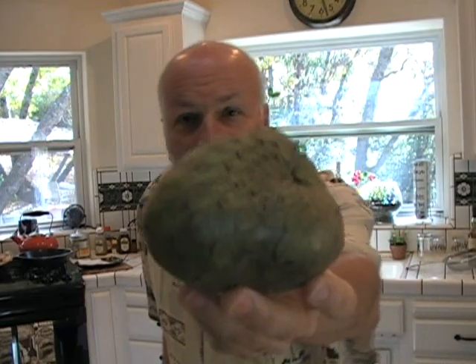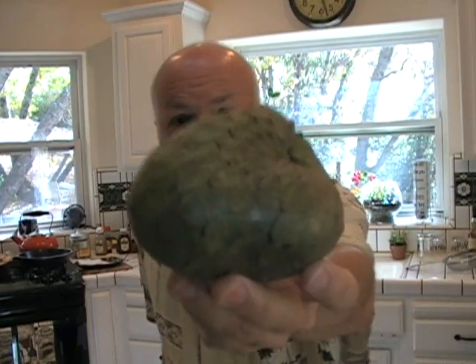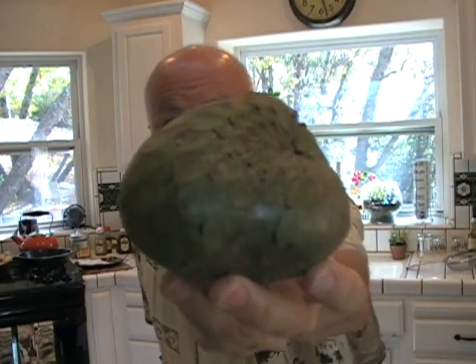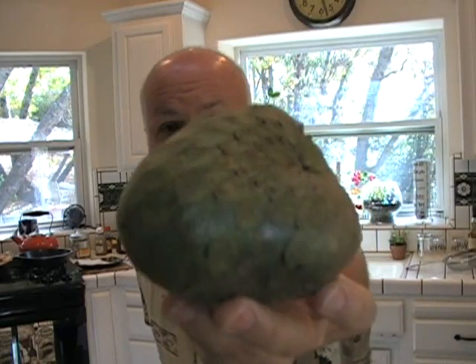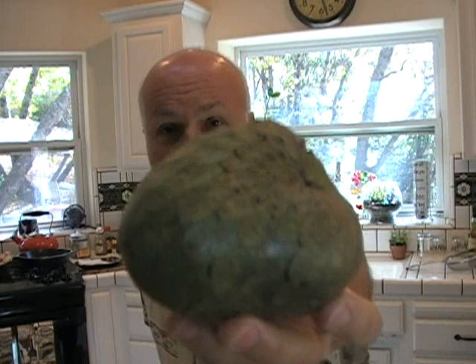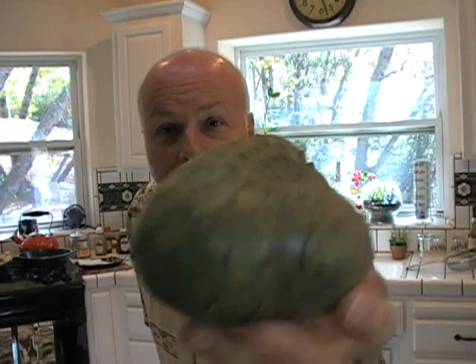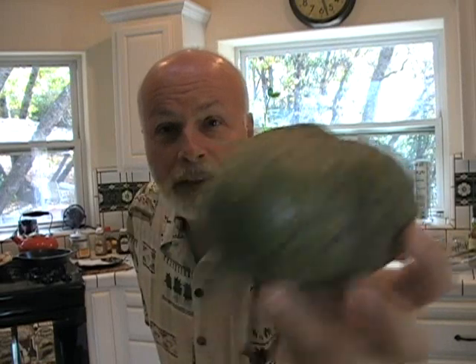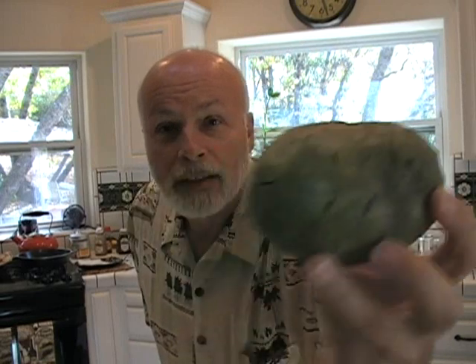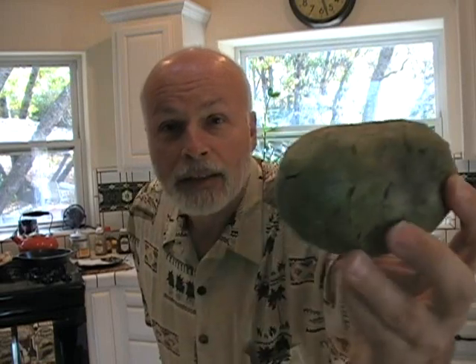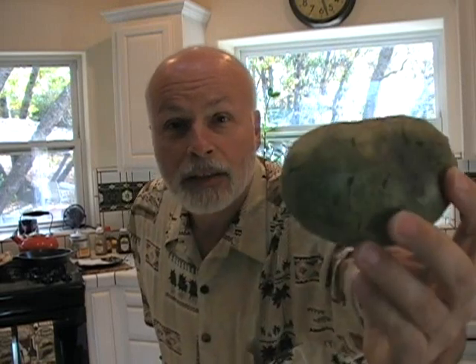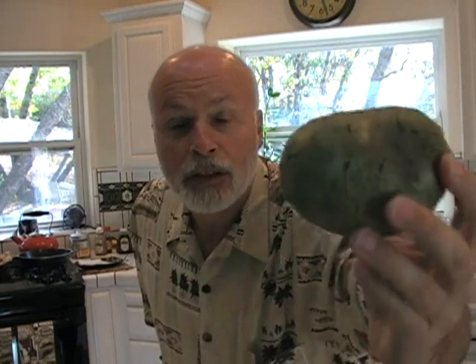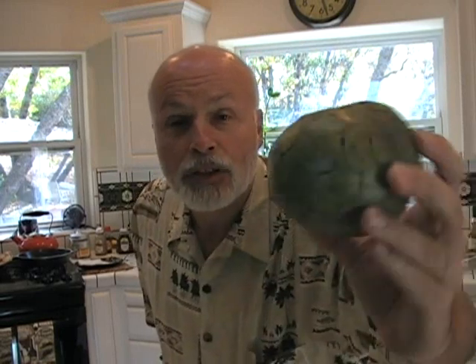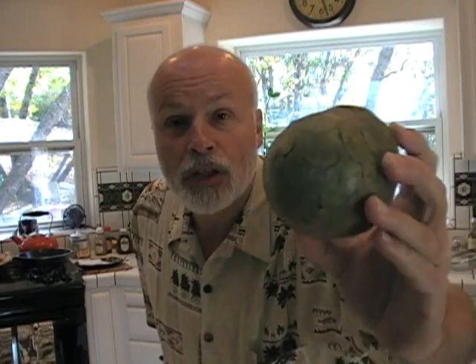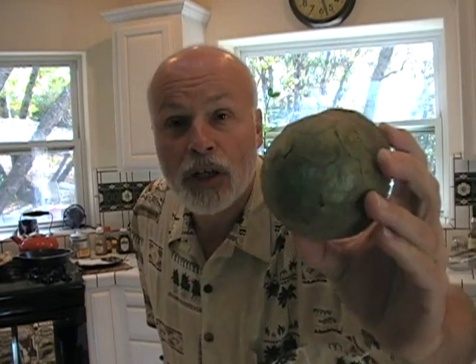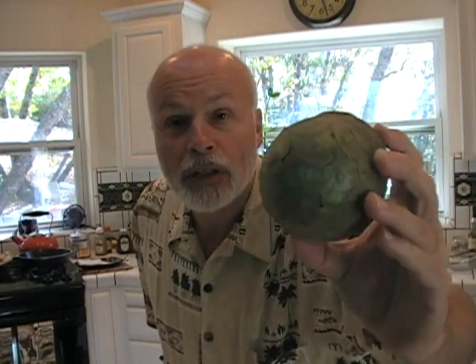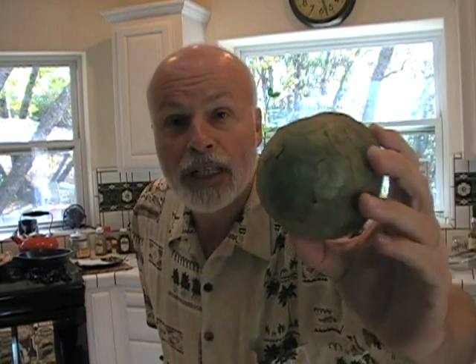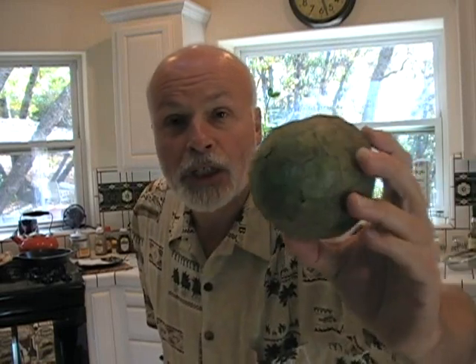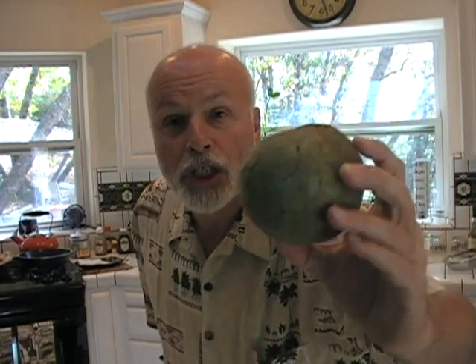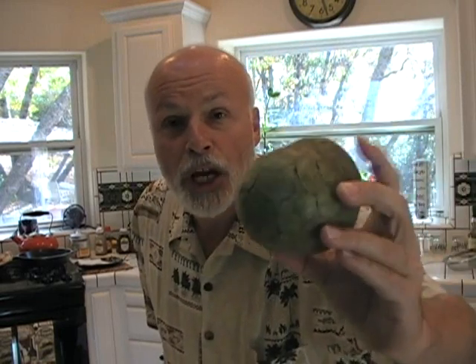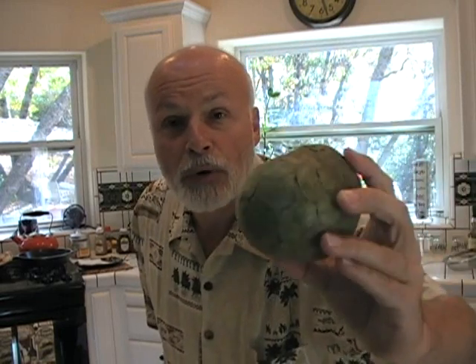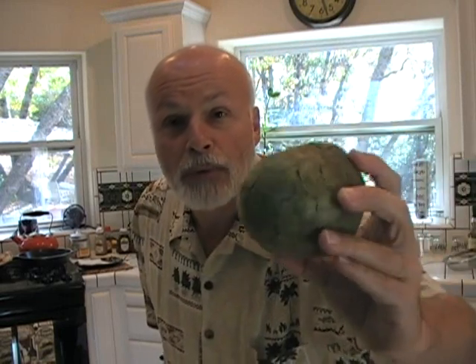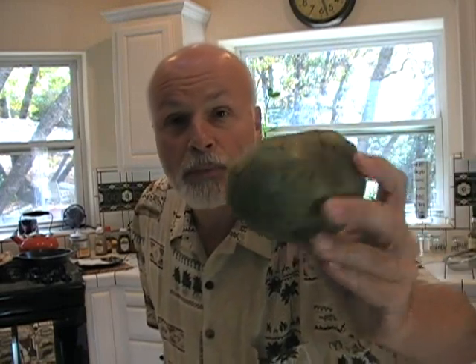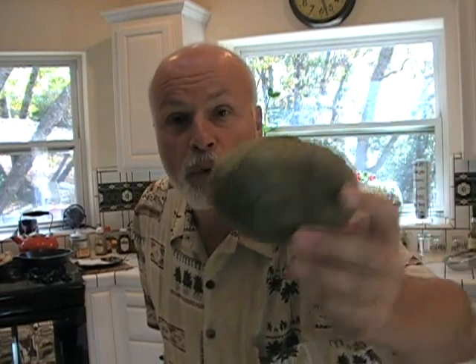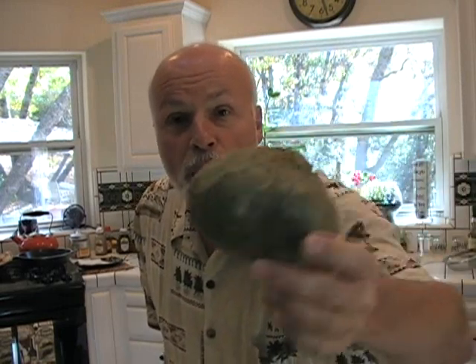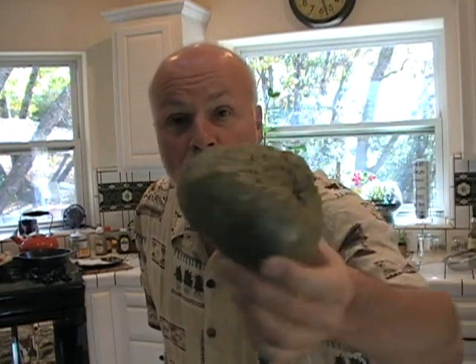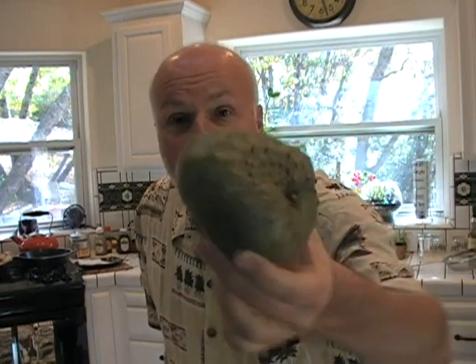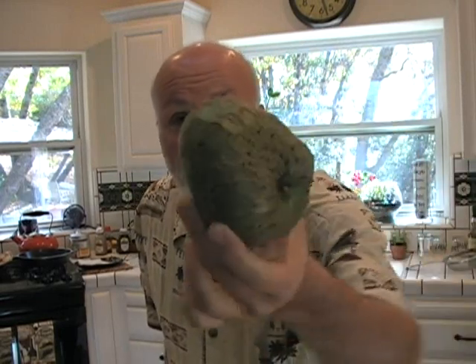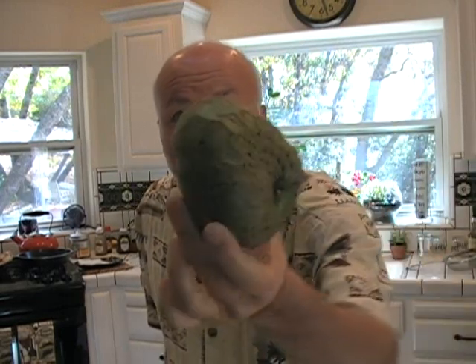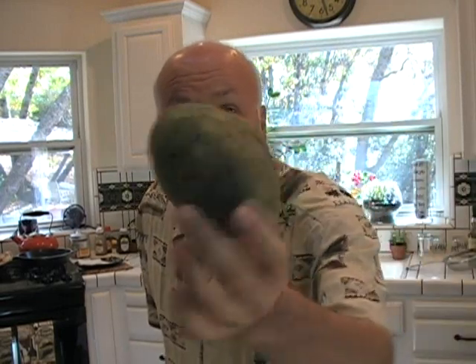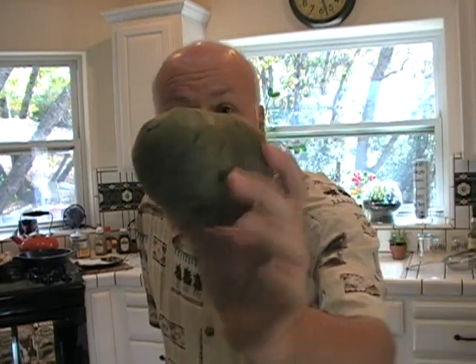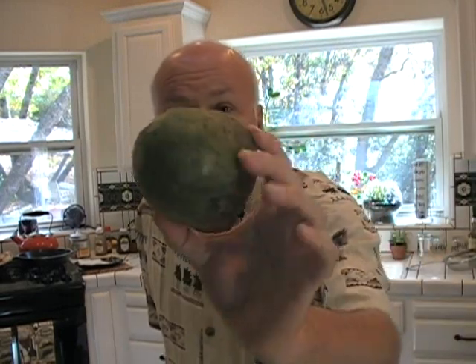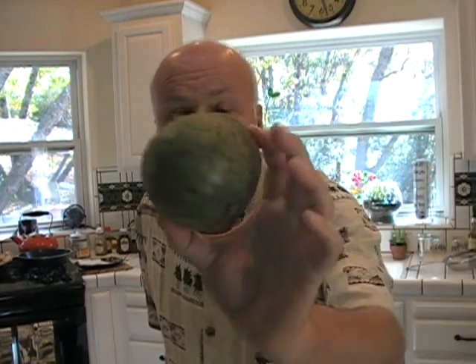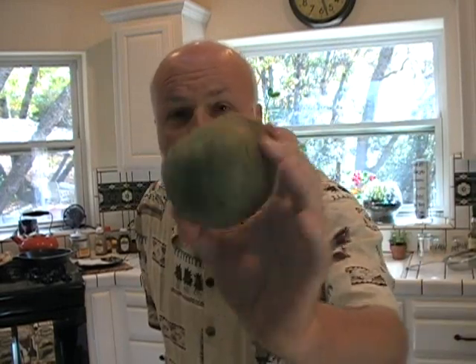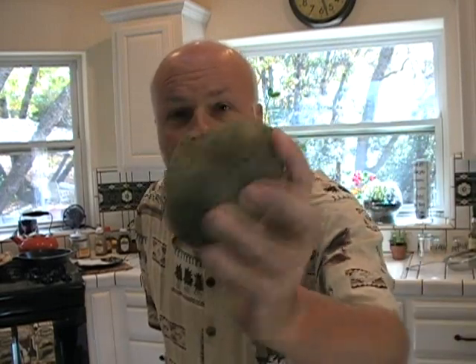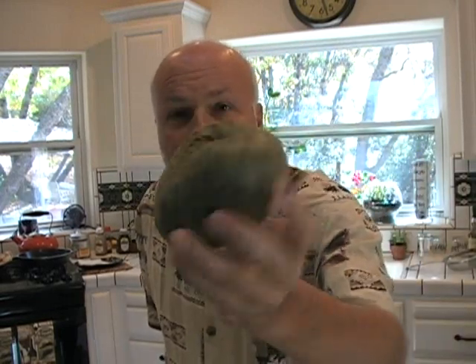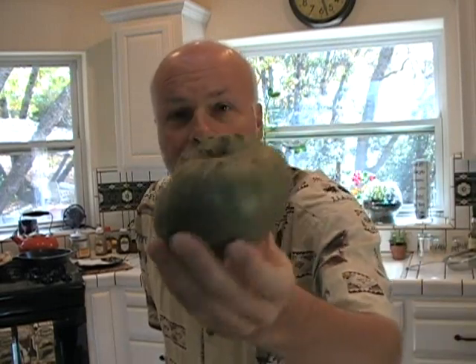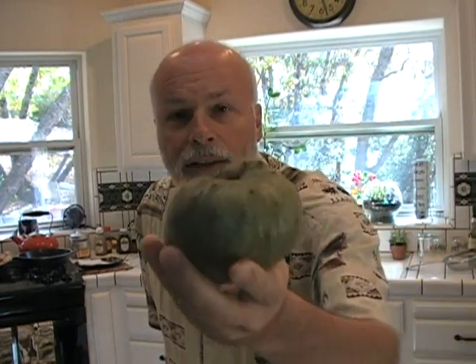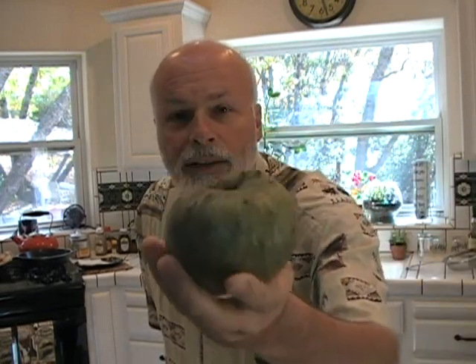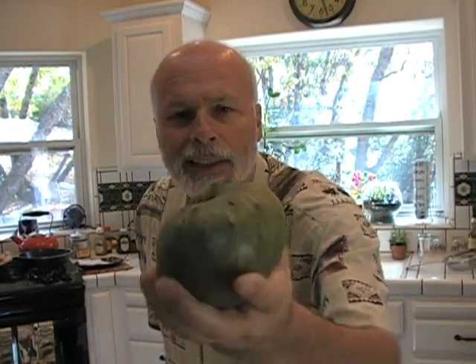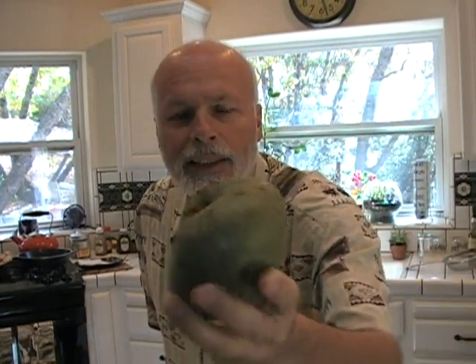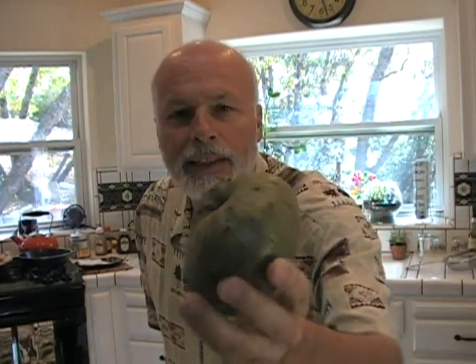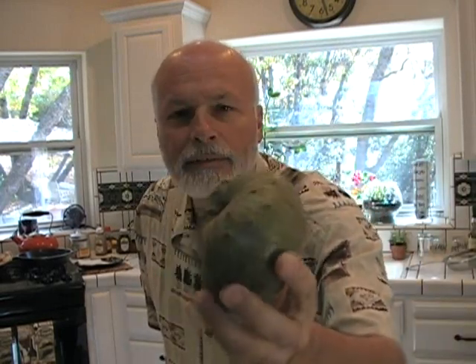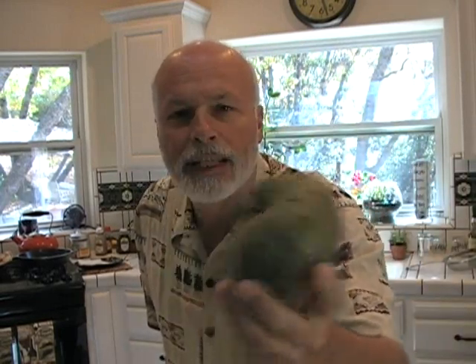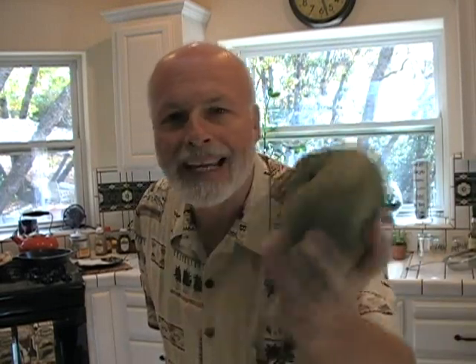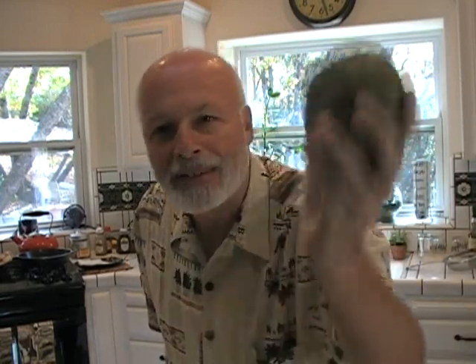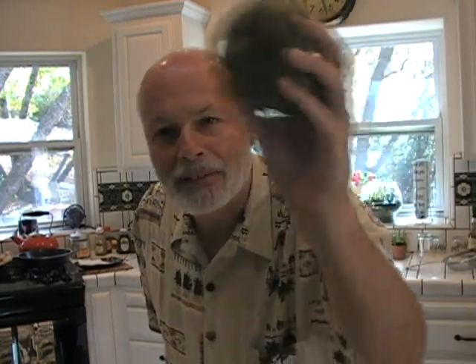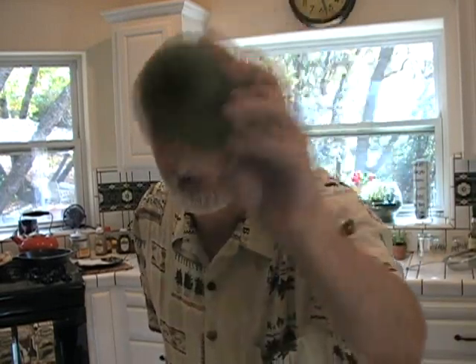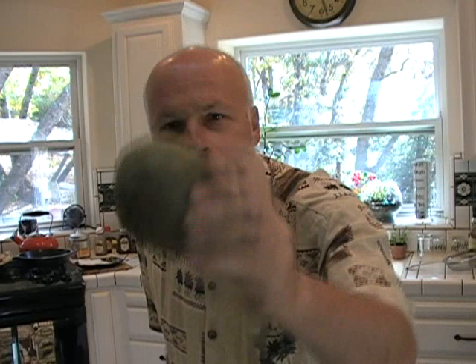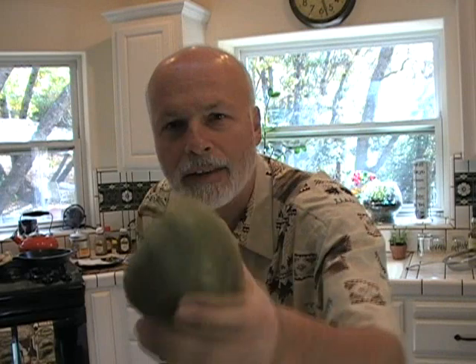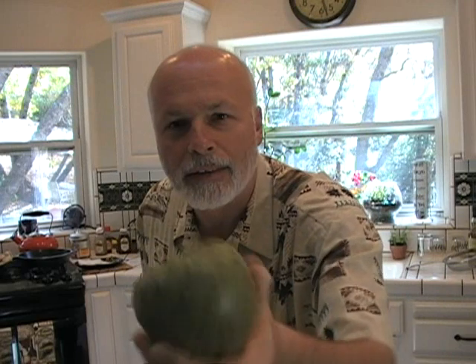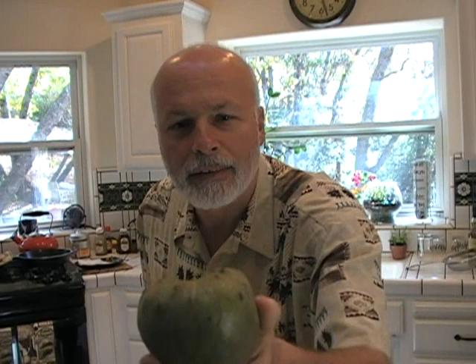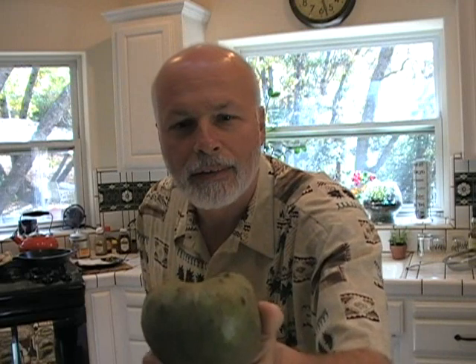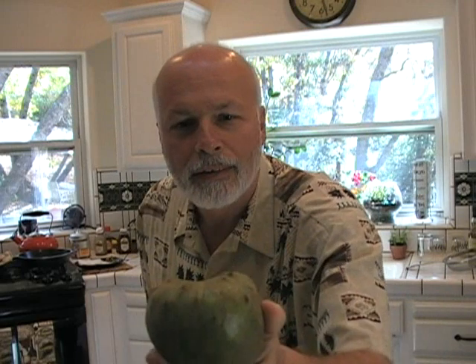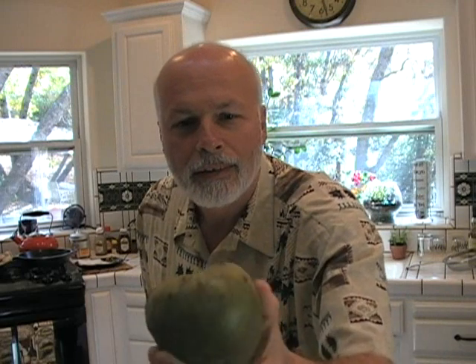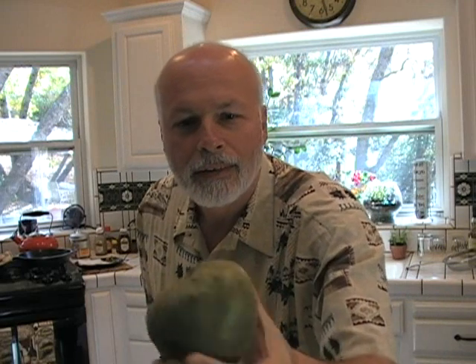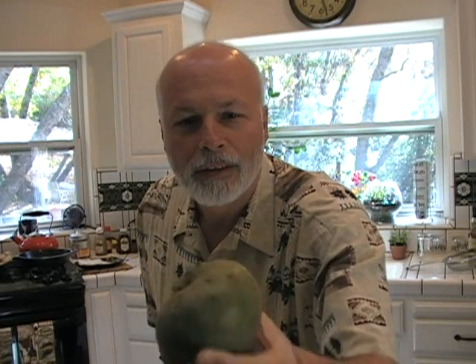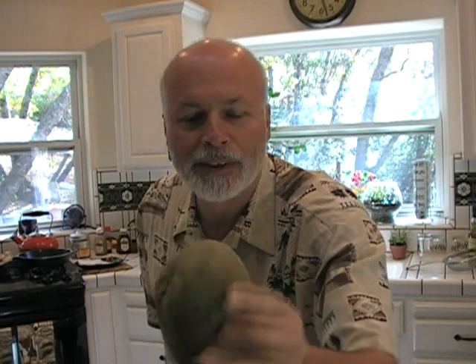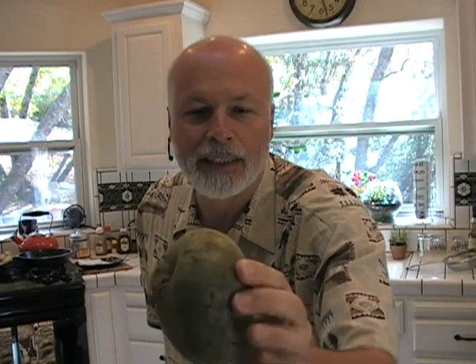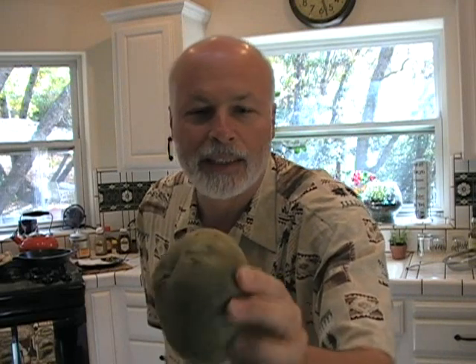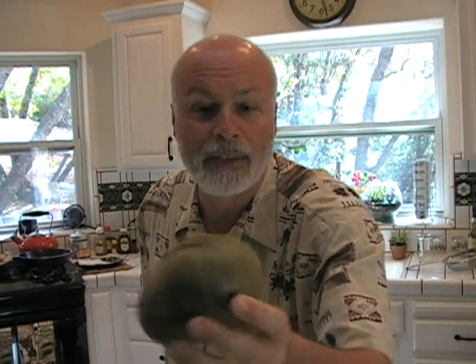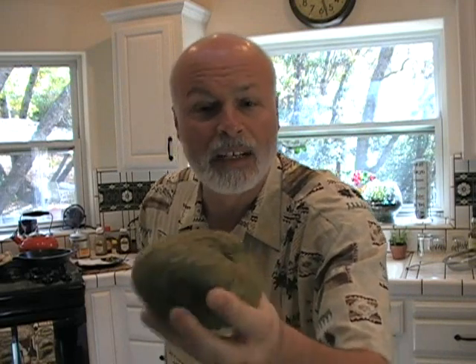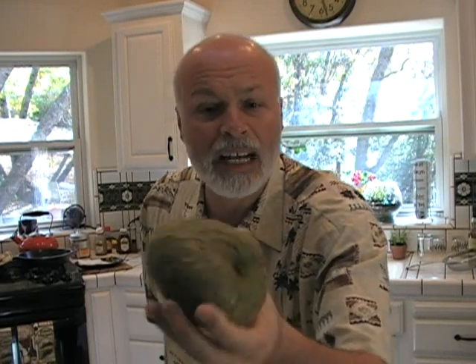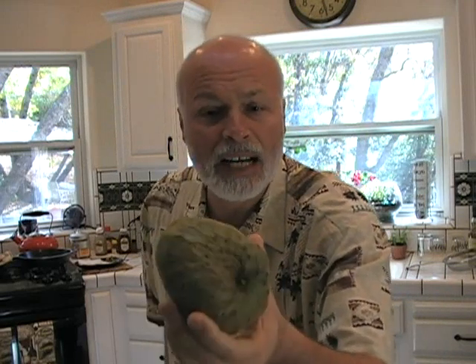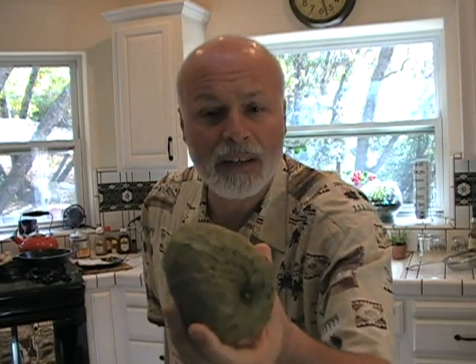Hey, what have I got here? This is called a cherimoya. Look at this thing. It looks like a hand grenade, doesn't it? Looks like an avocado.